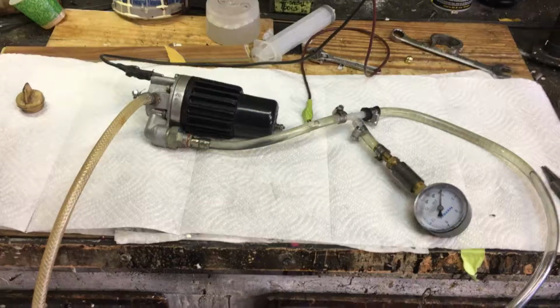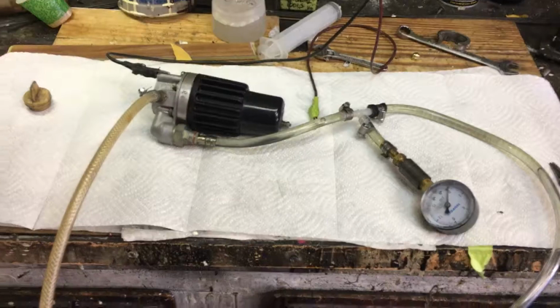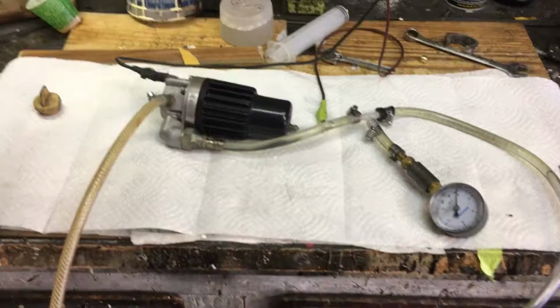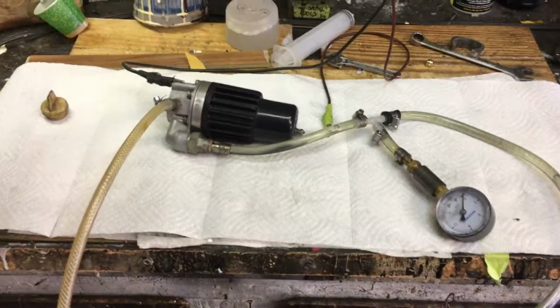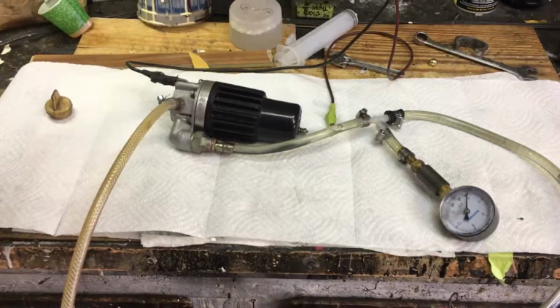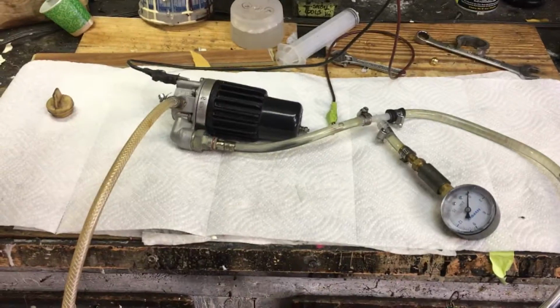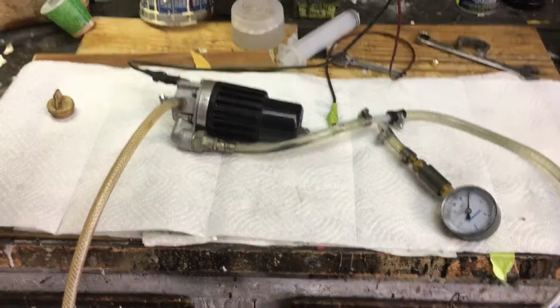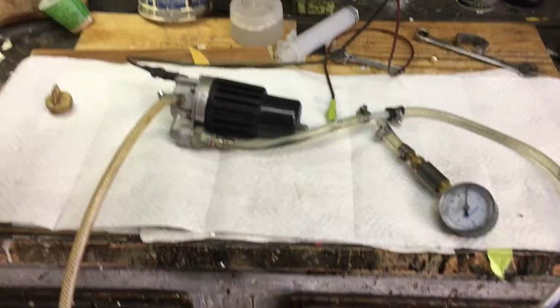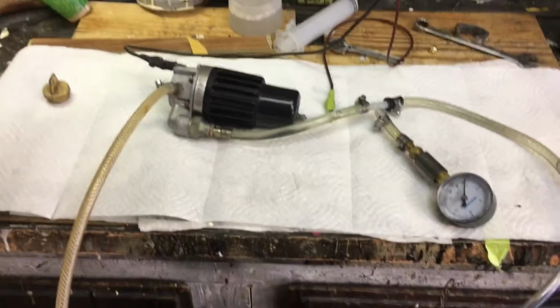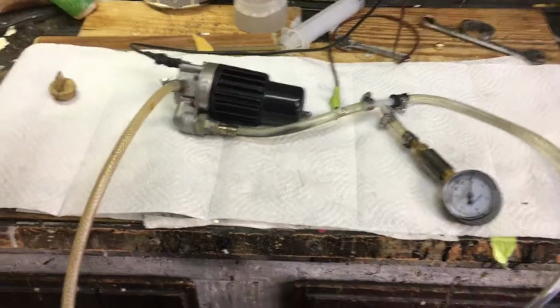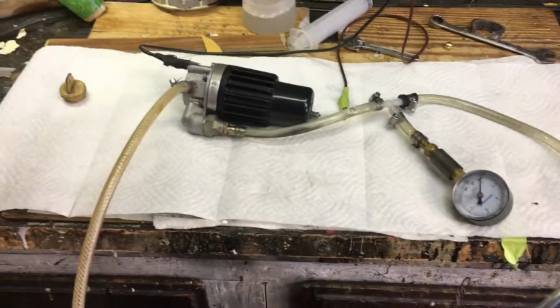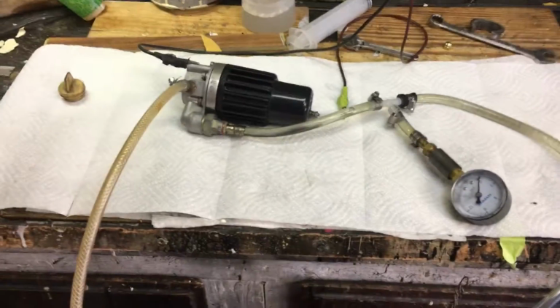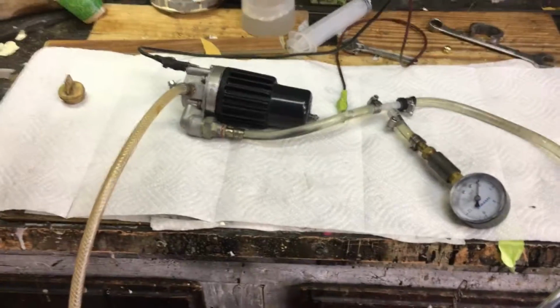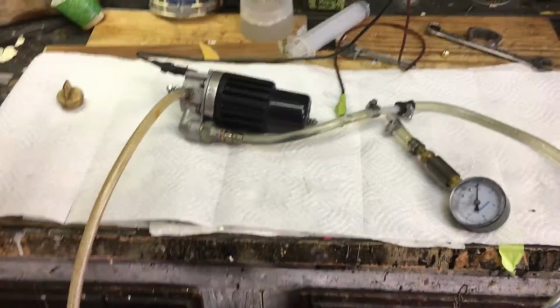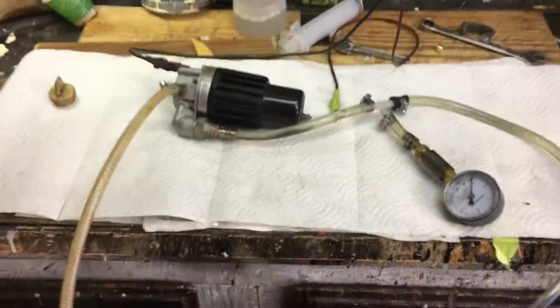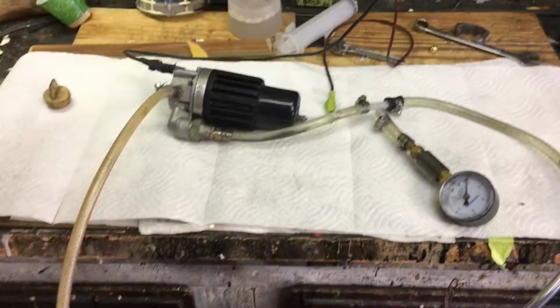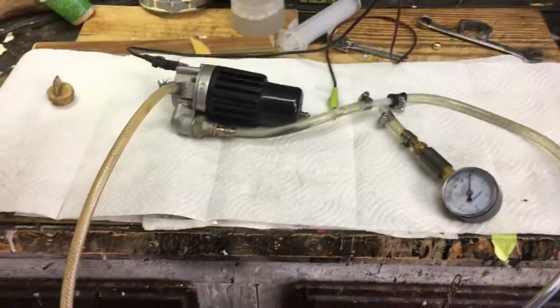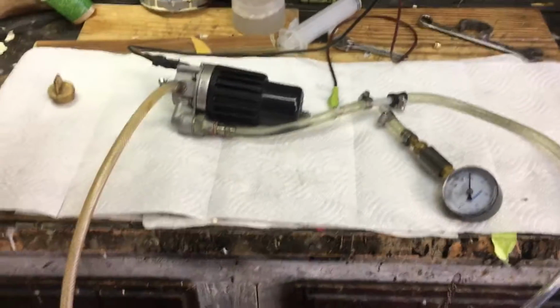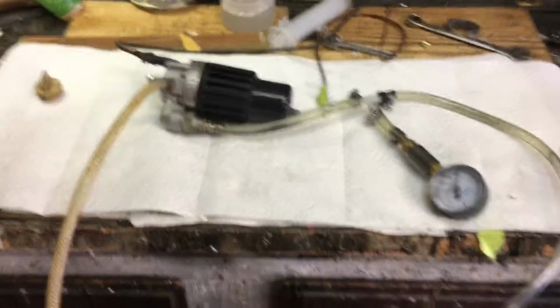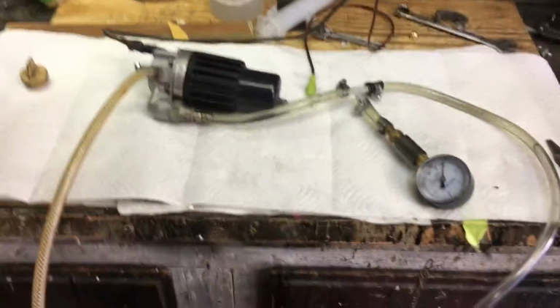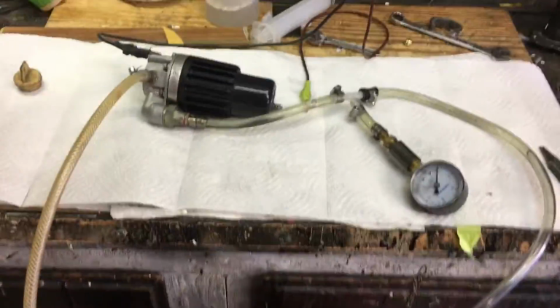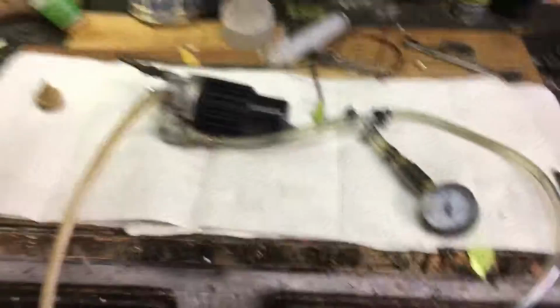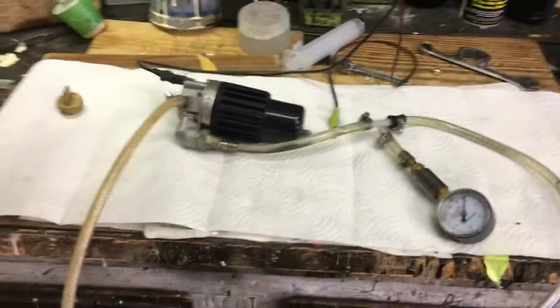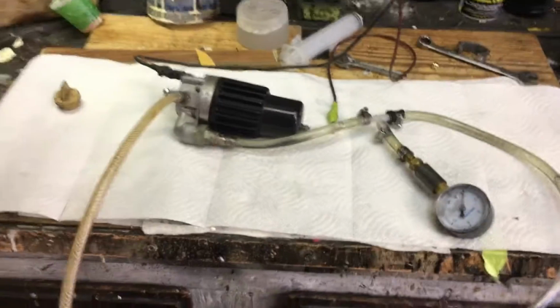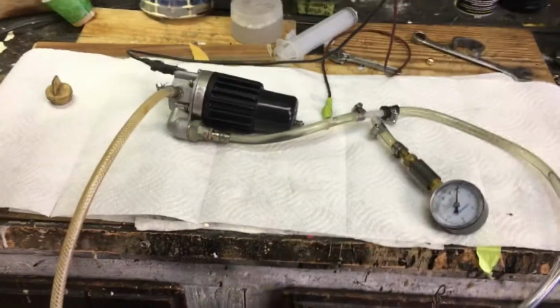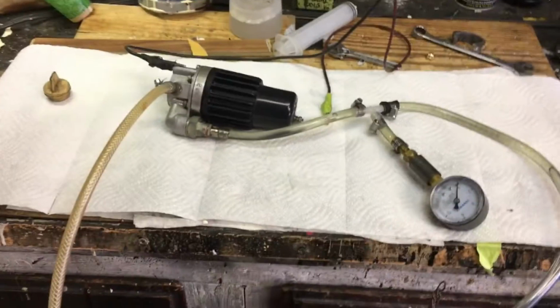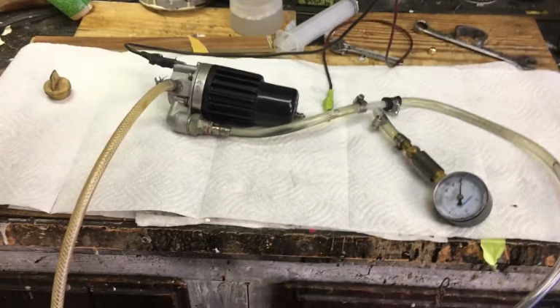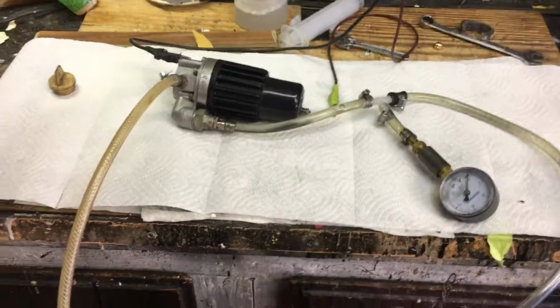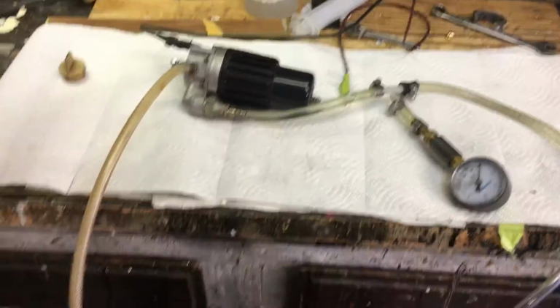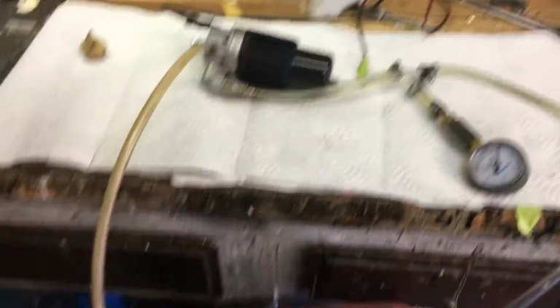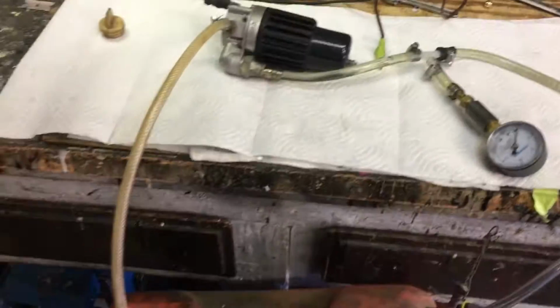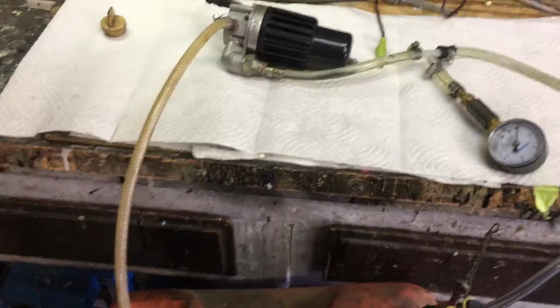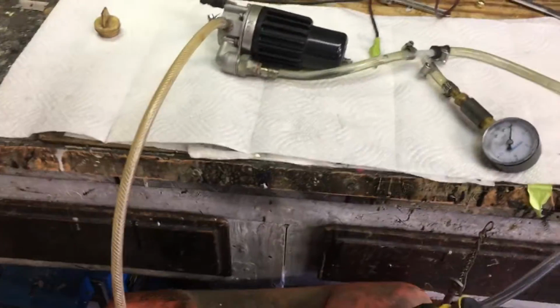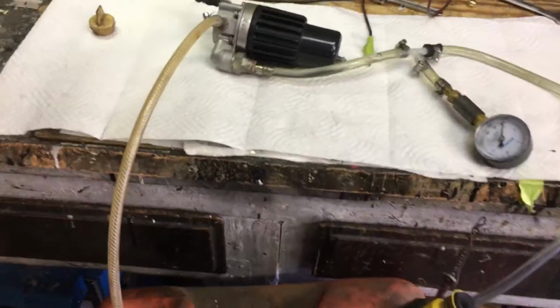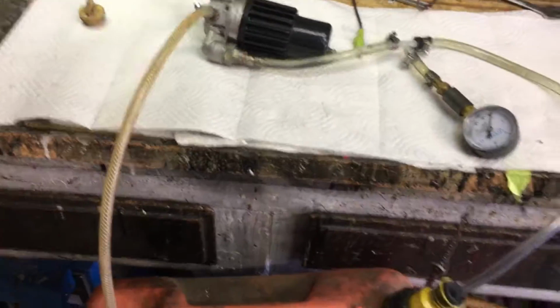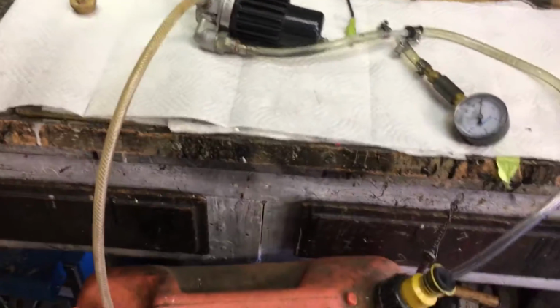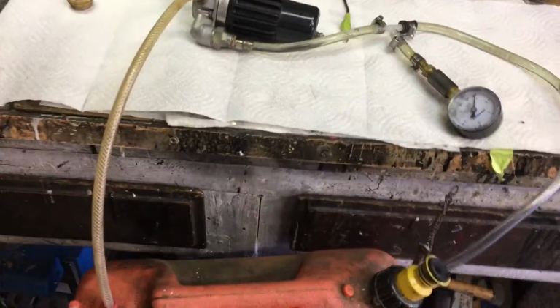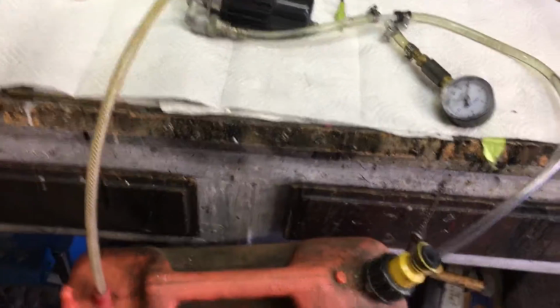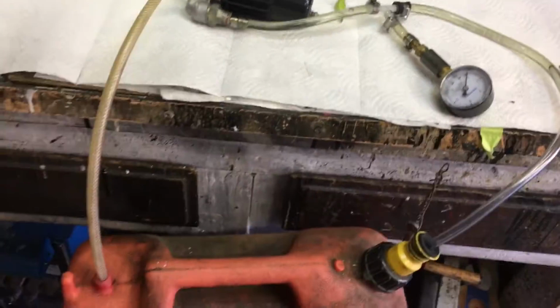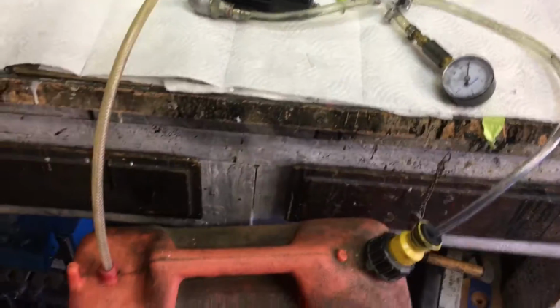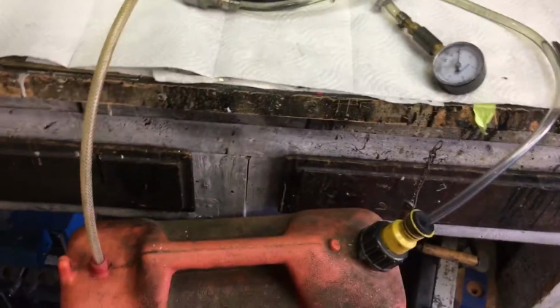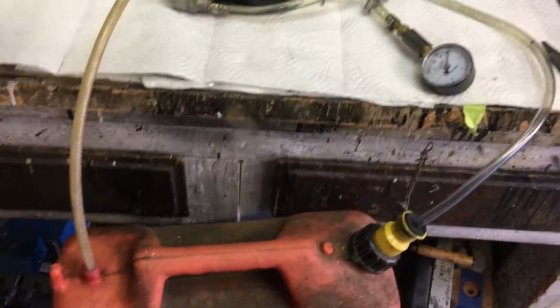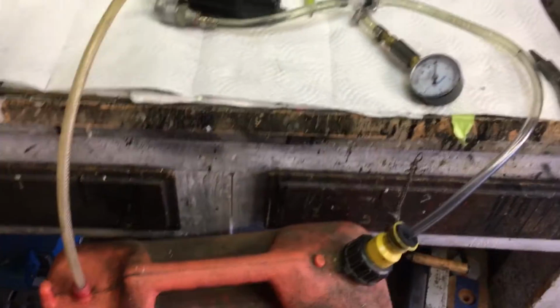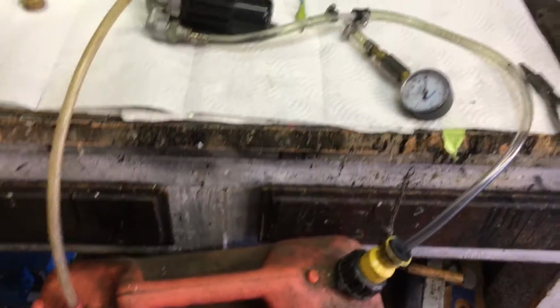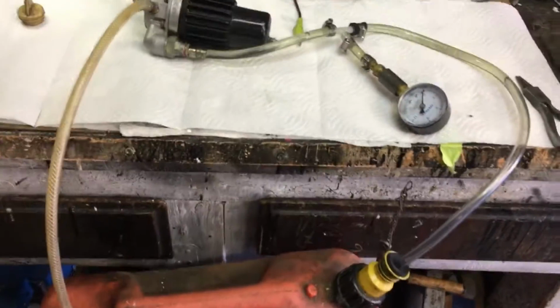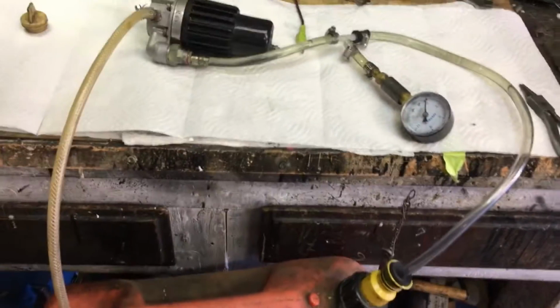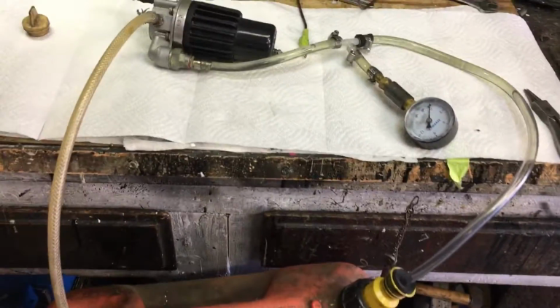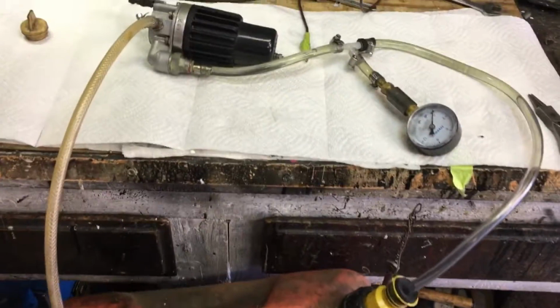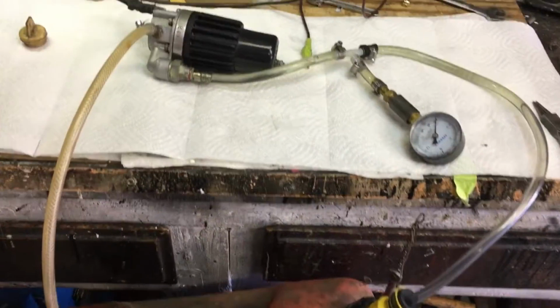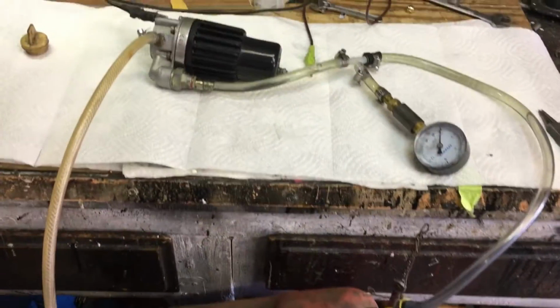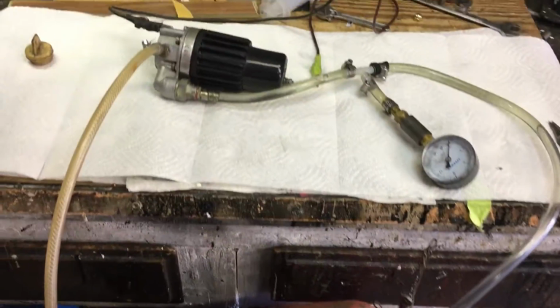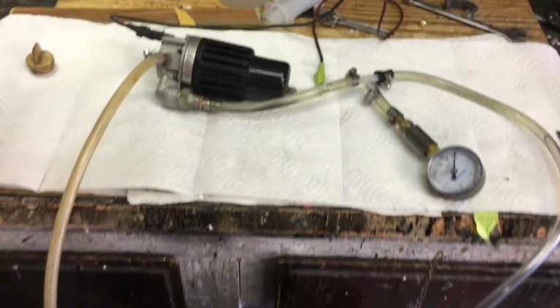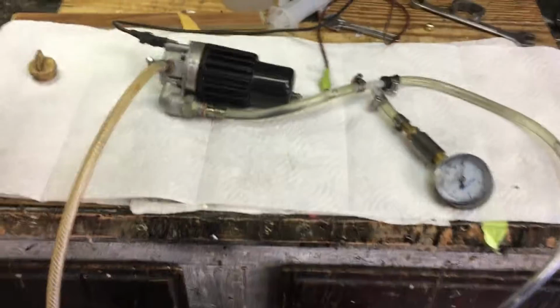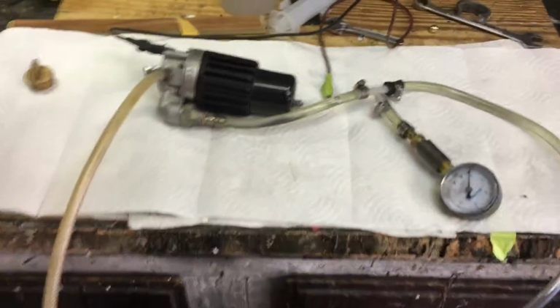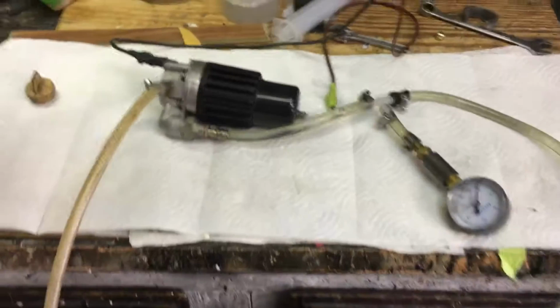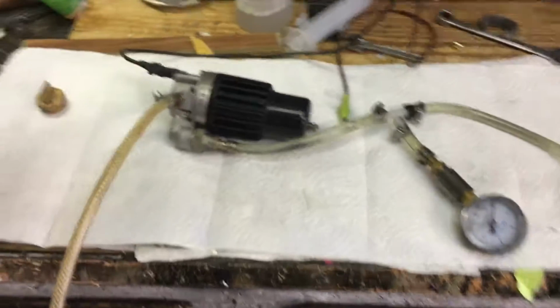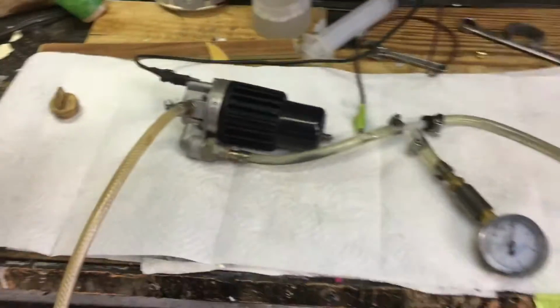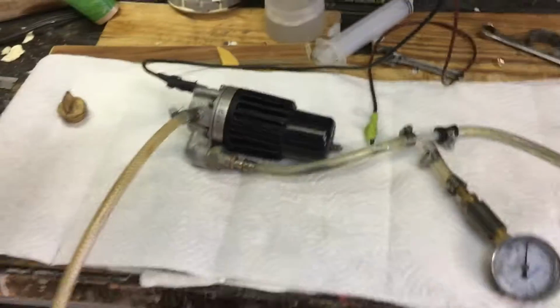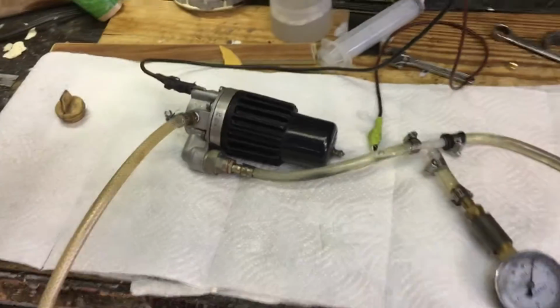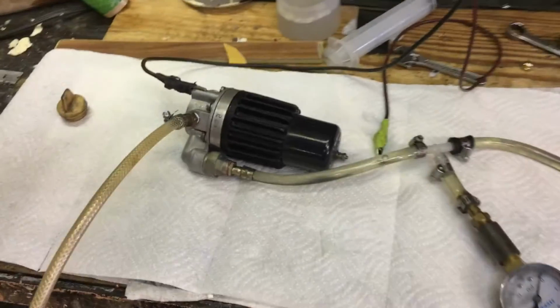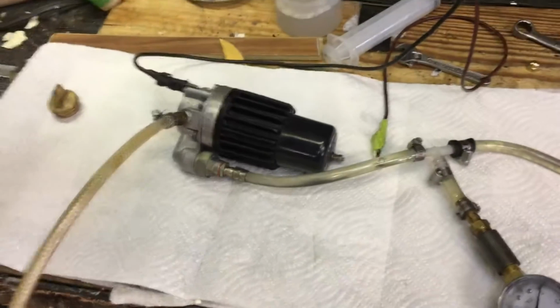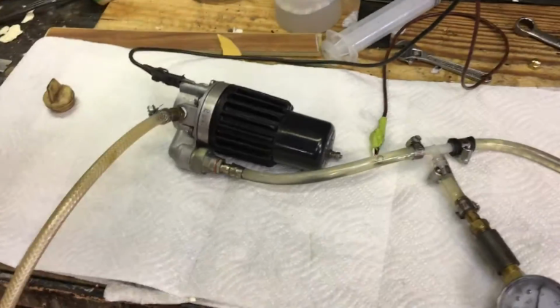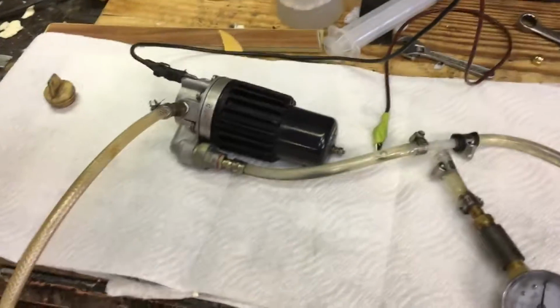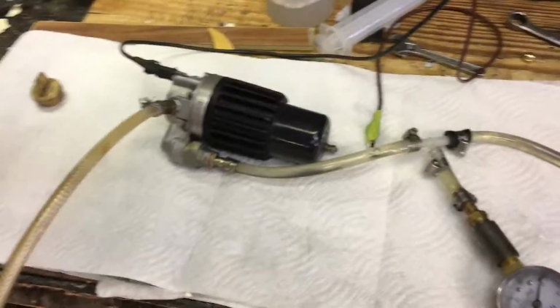Okay, so here we are. We're testing another fuel pump. This is an electric fuel pump off of a 275 Ferrari.